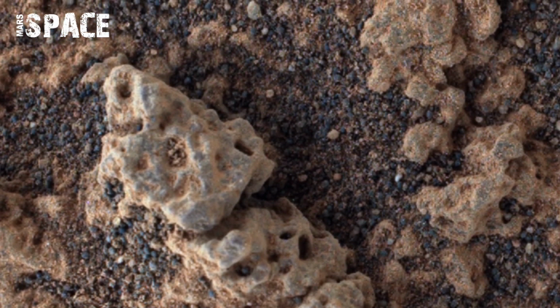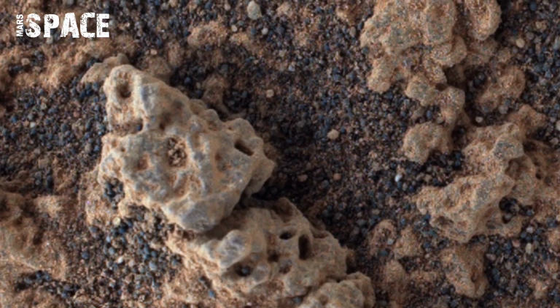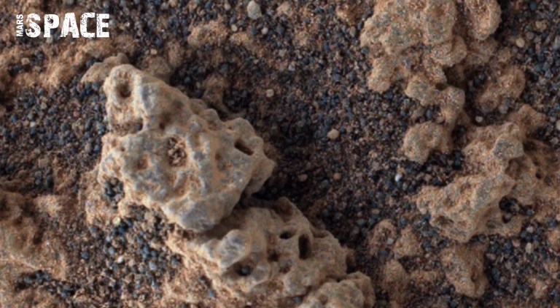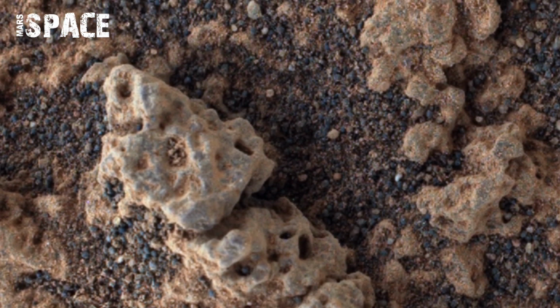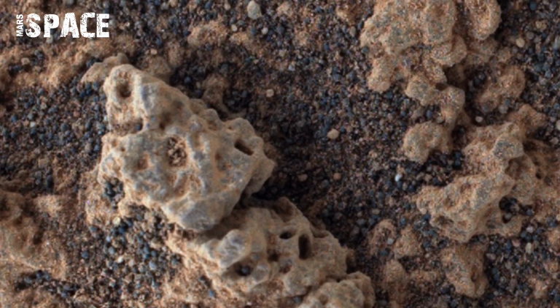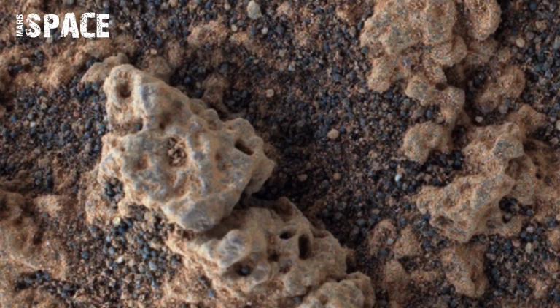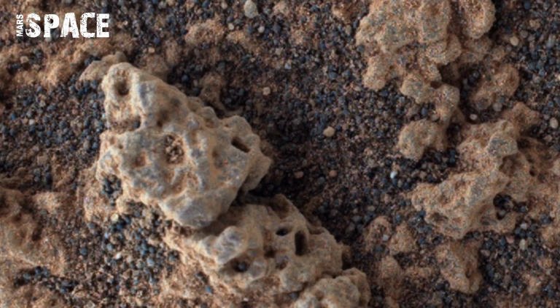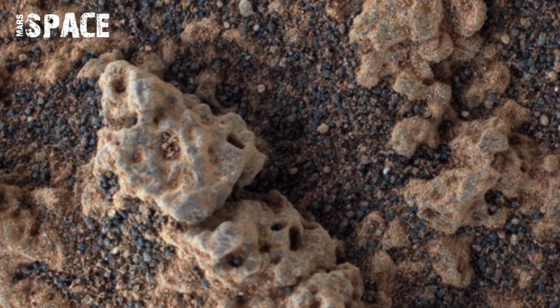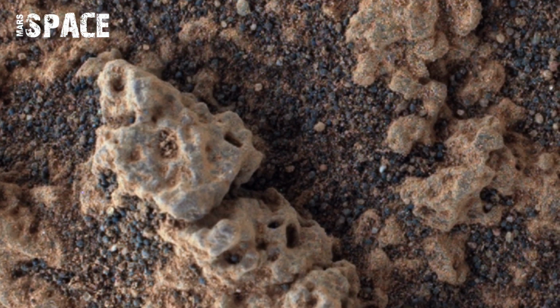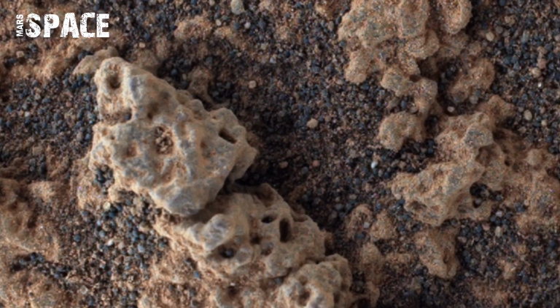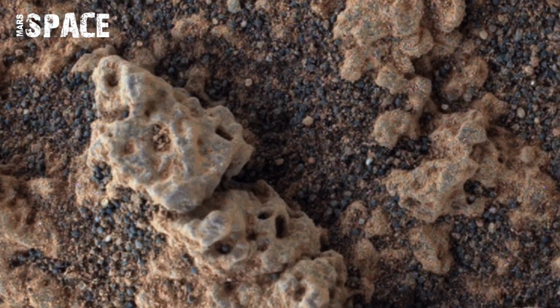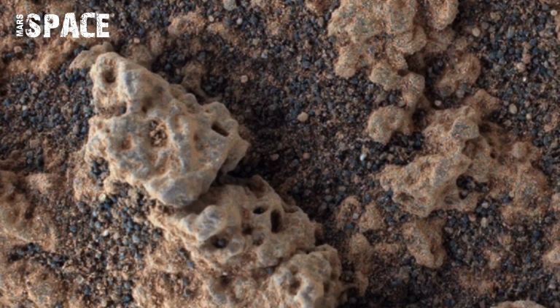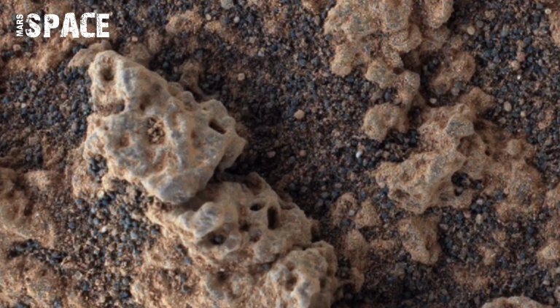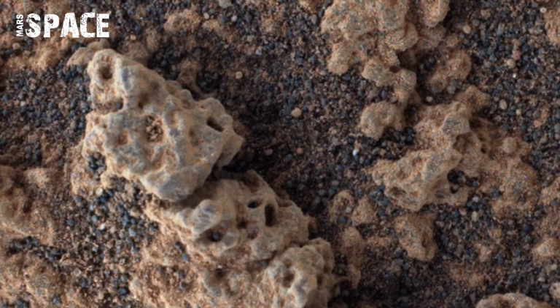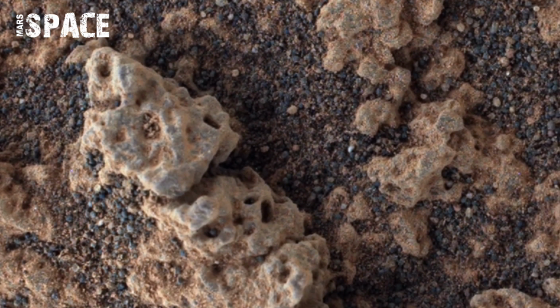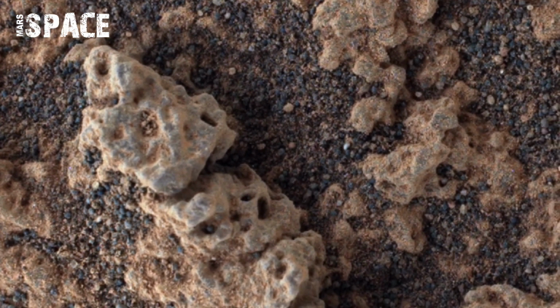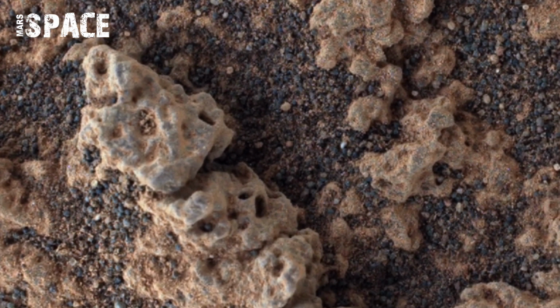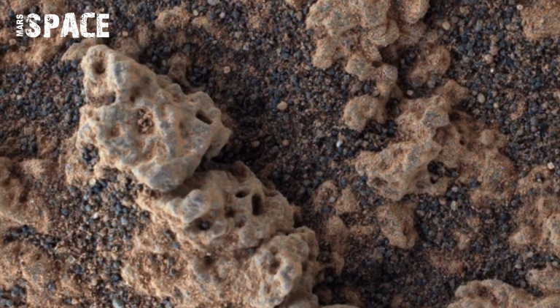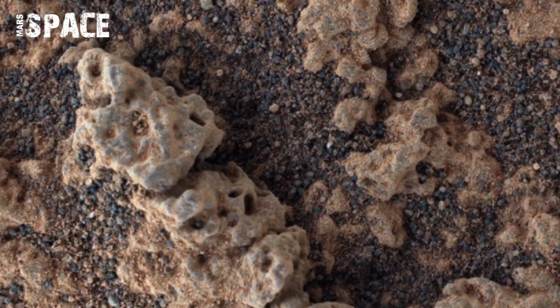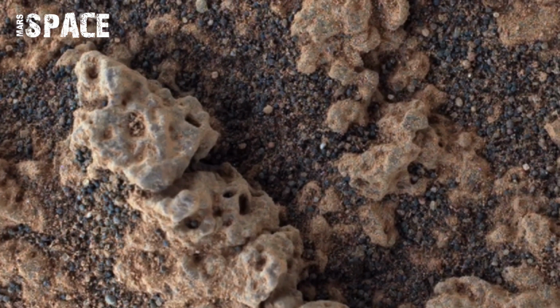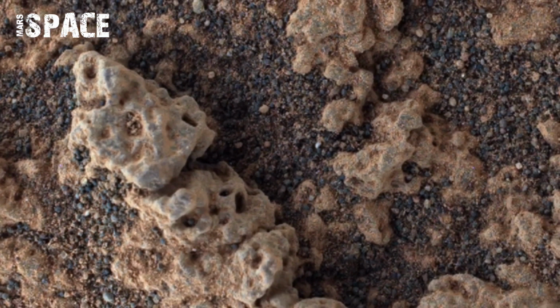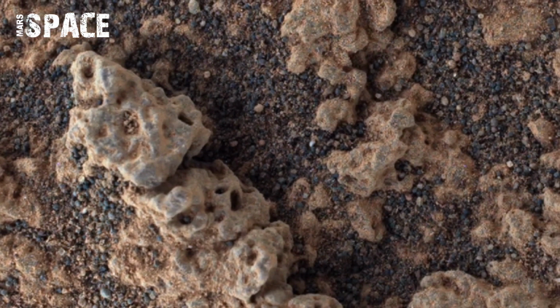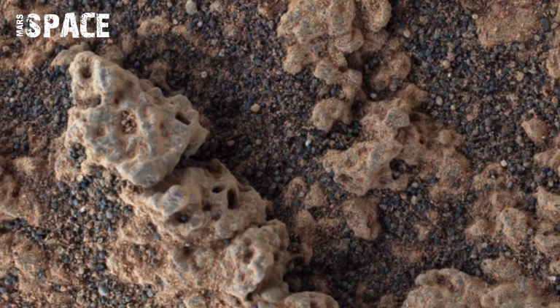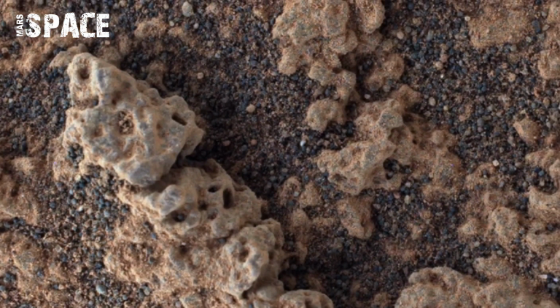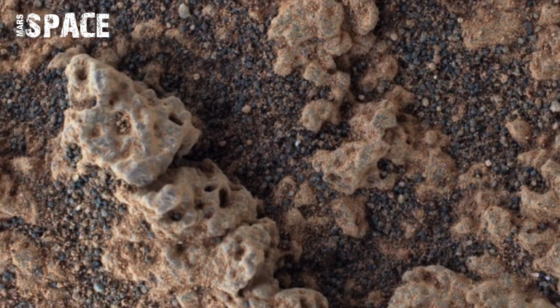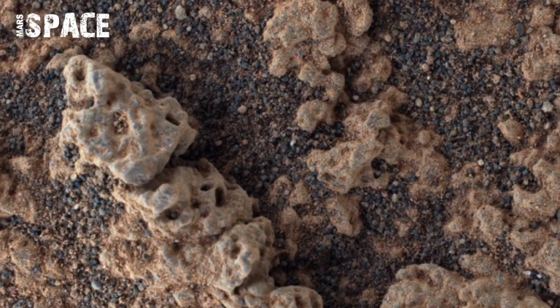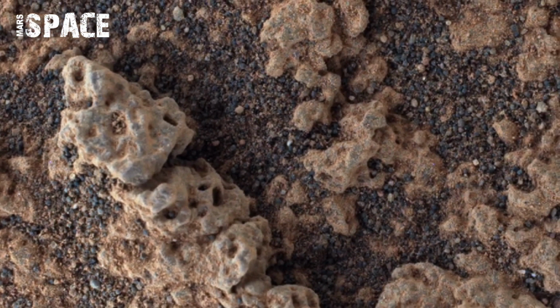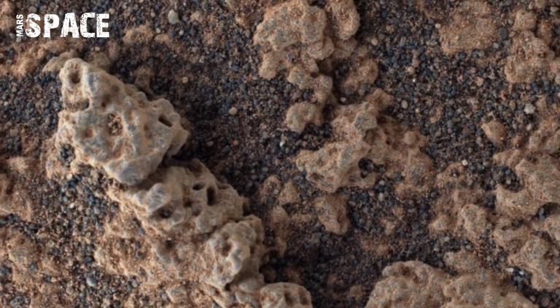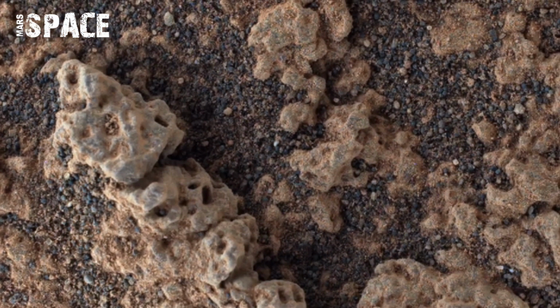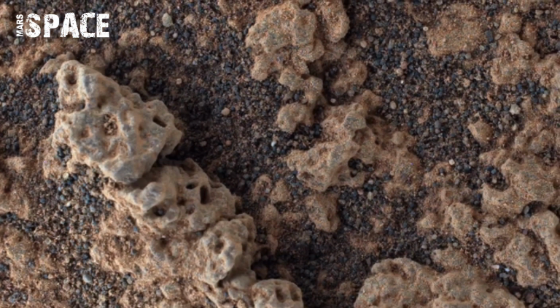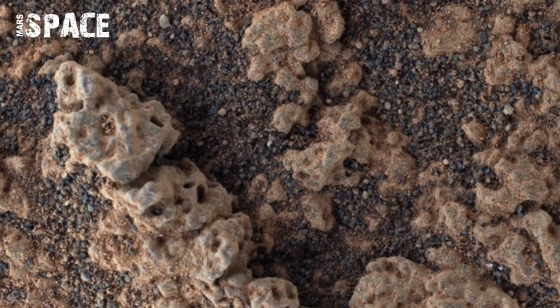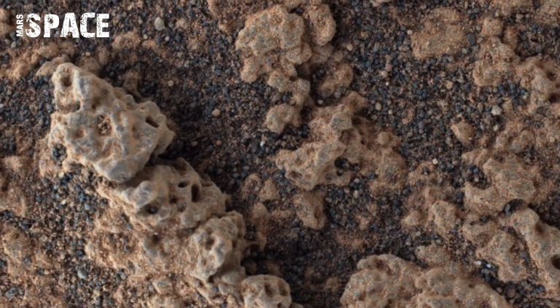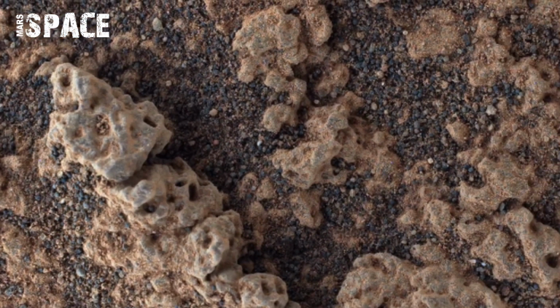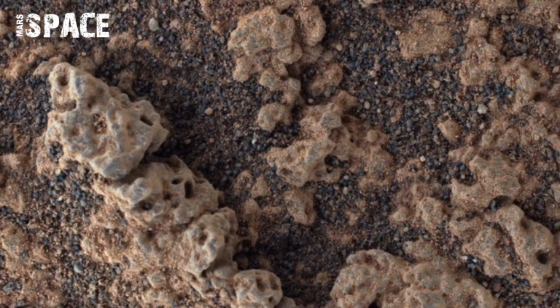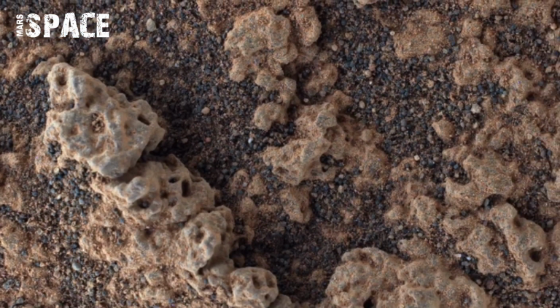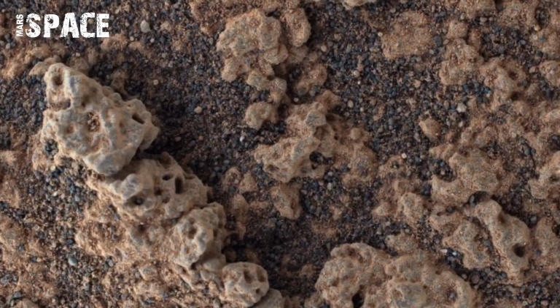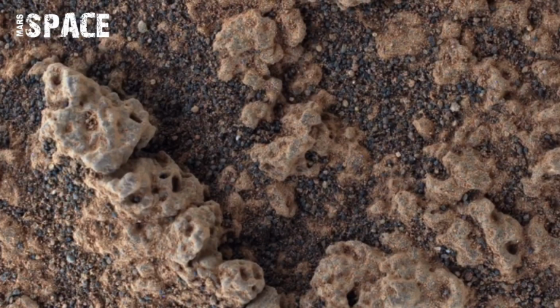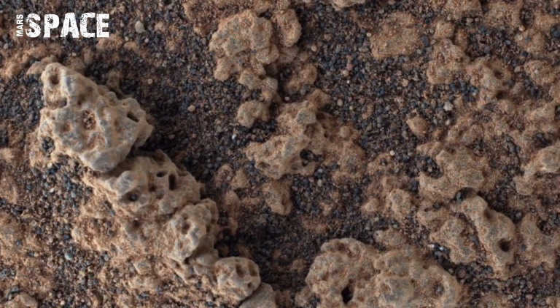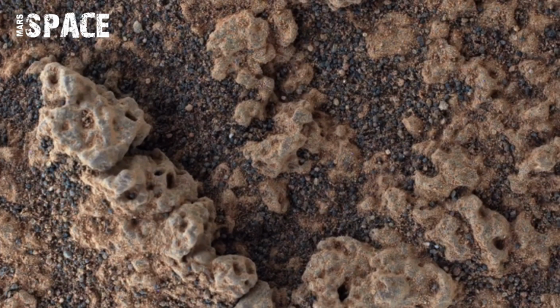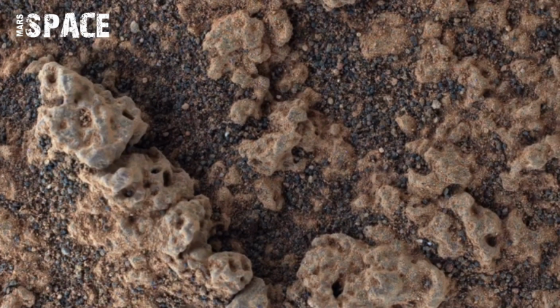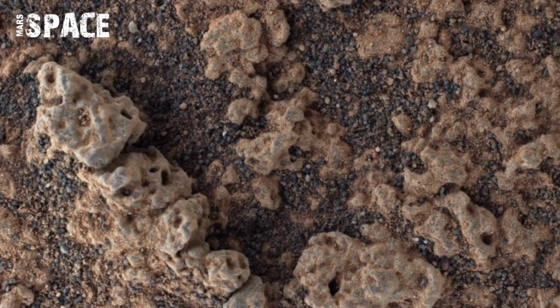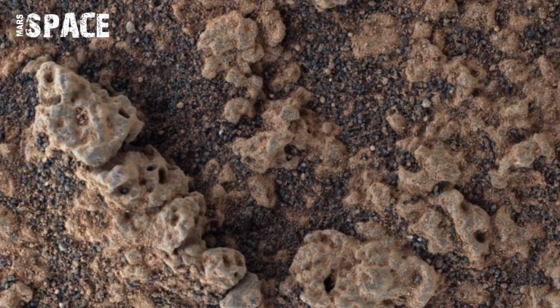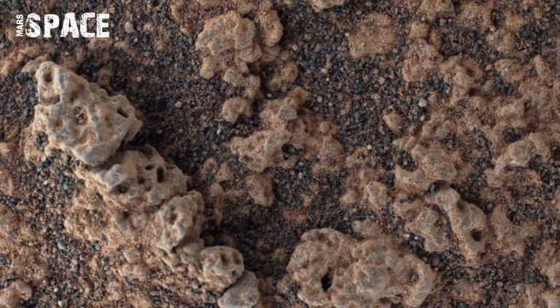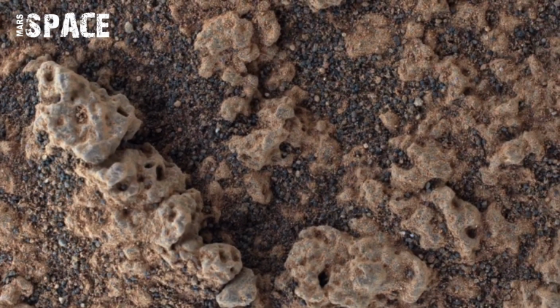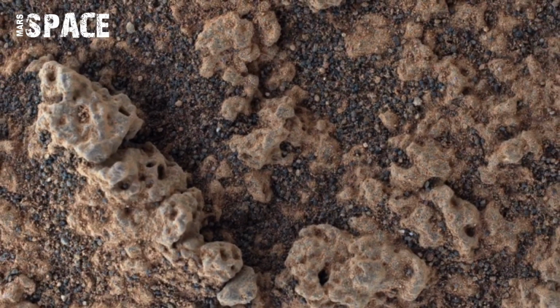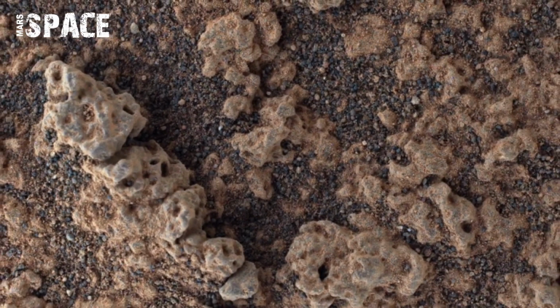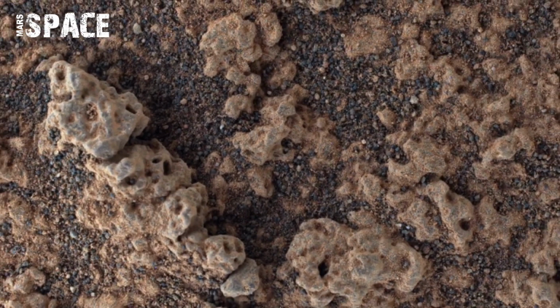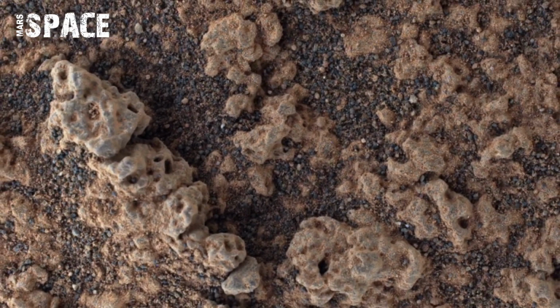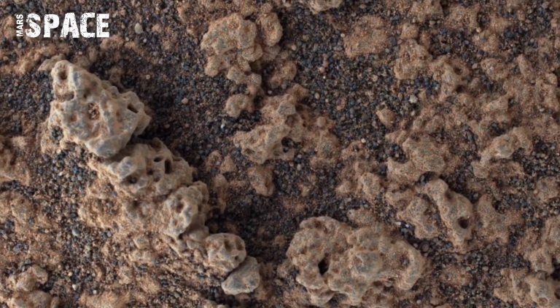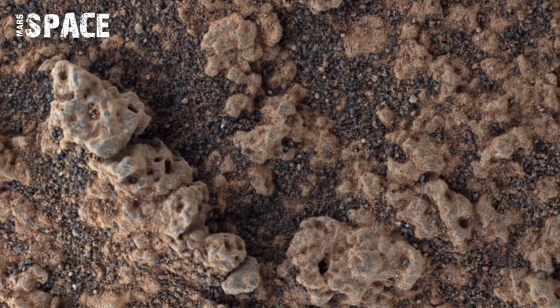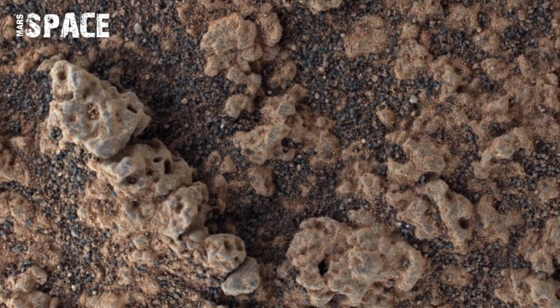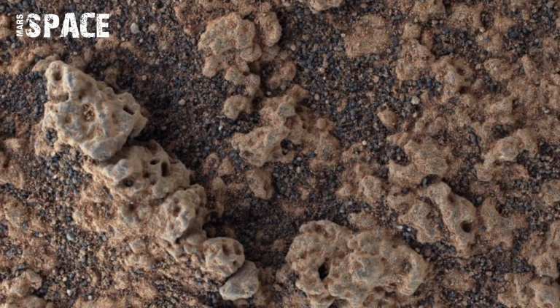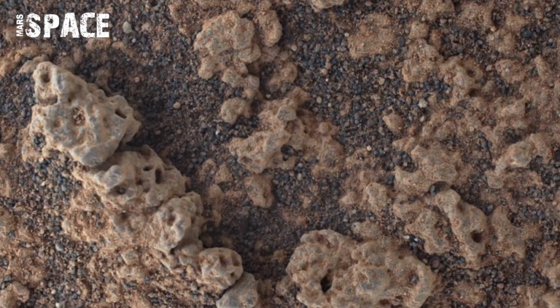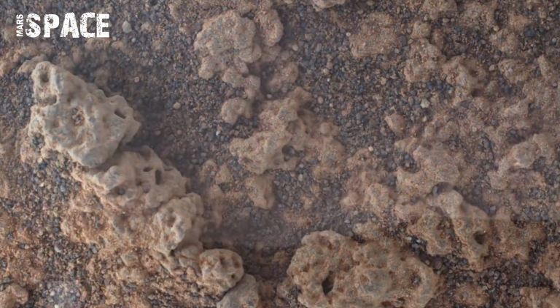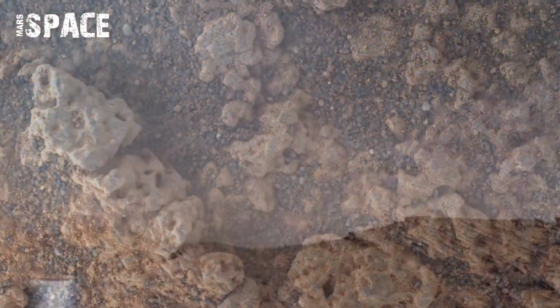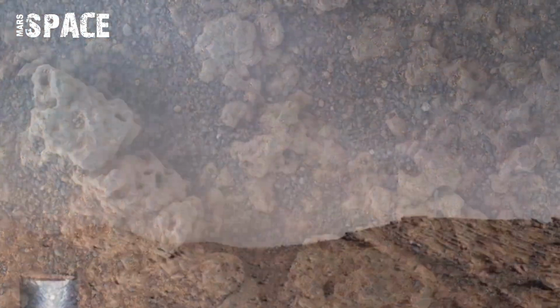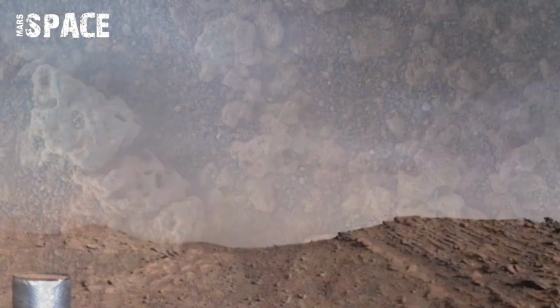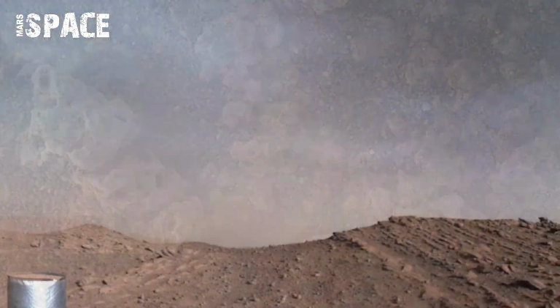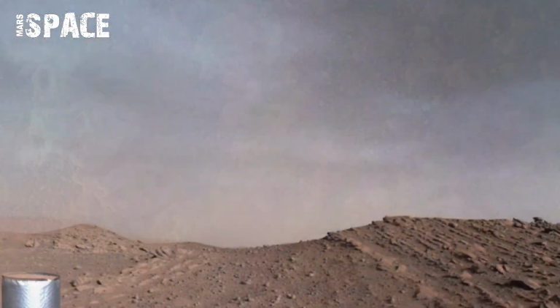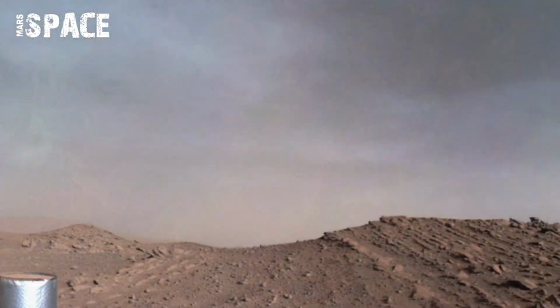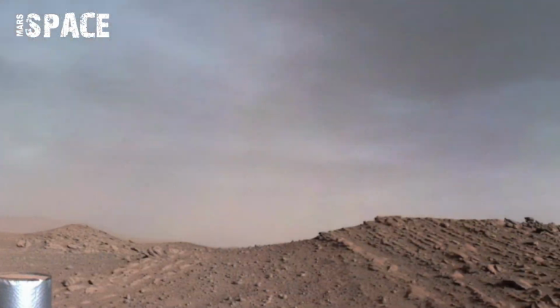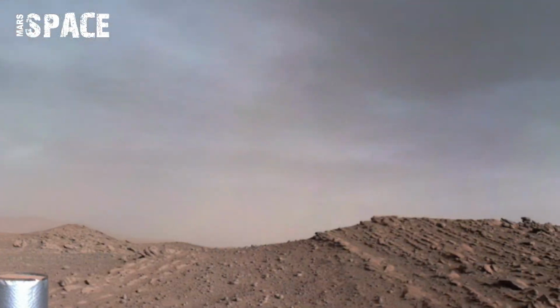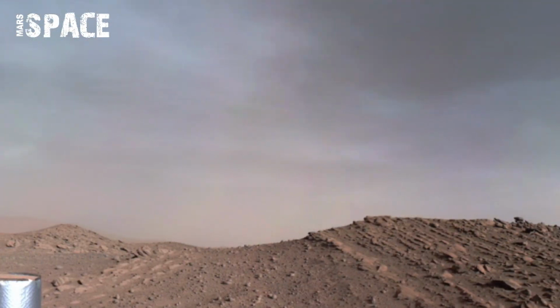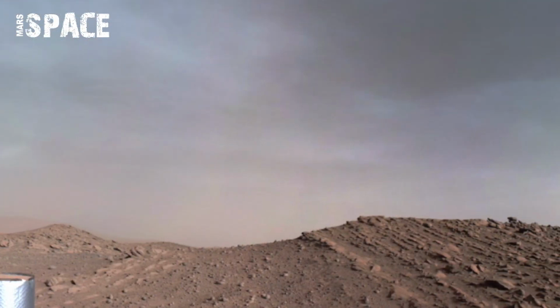In many videos, you can see perfect round-shaped spheres sitting quietly on the surface of Mars, whether natural or of possible artificial origin.